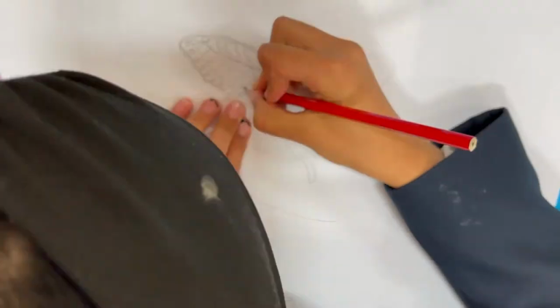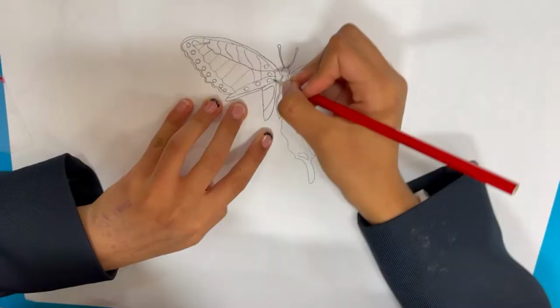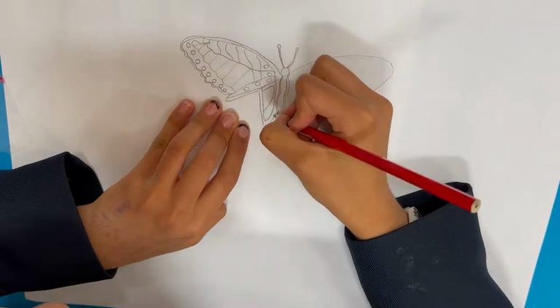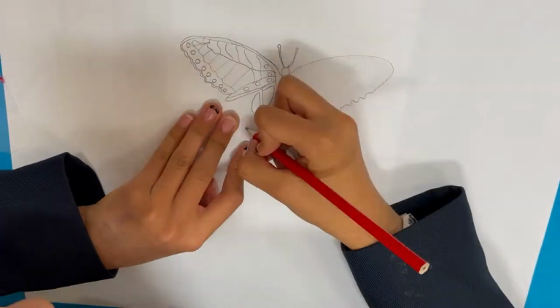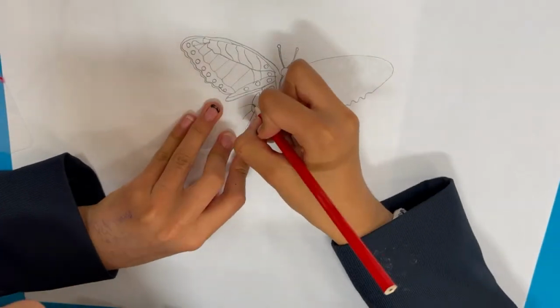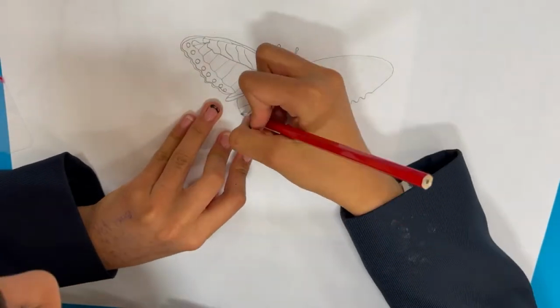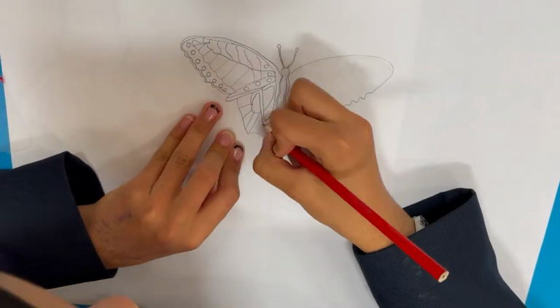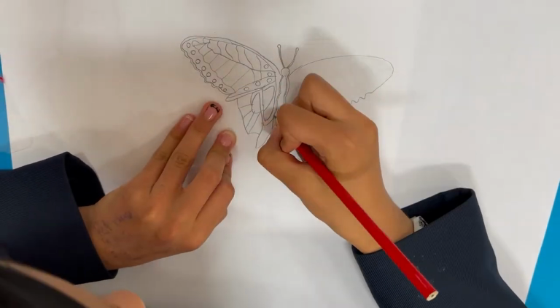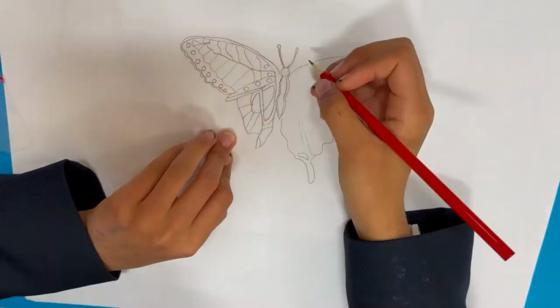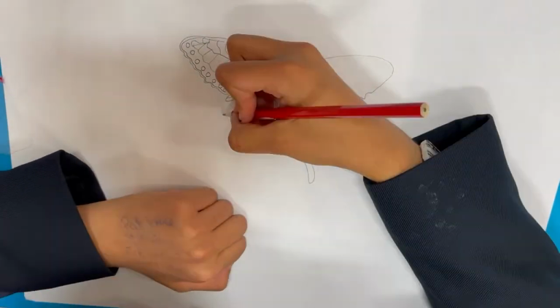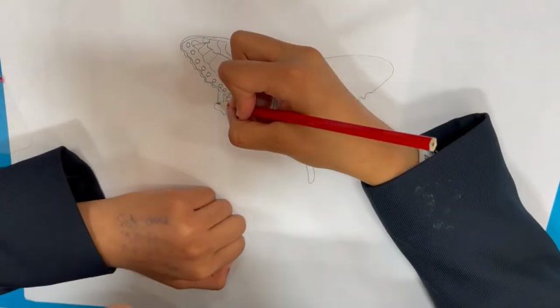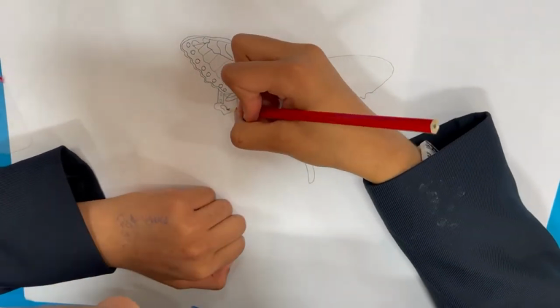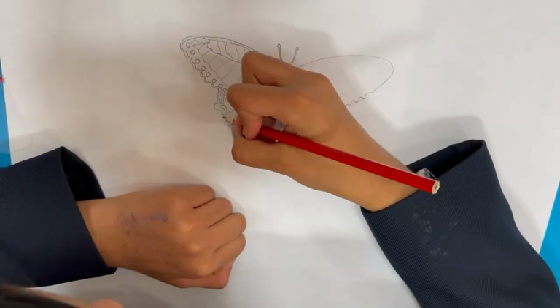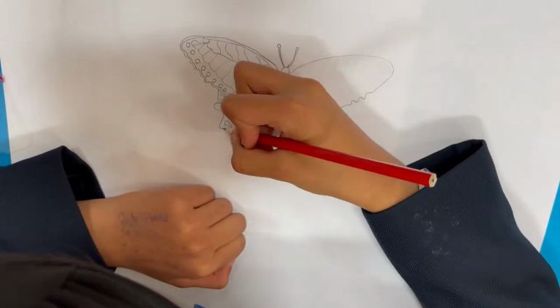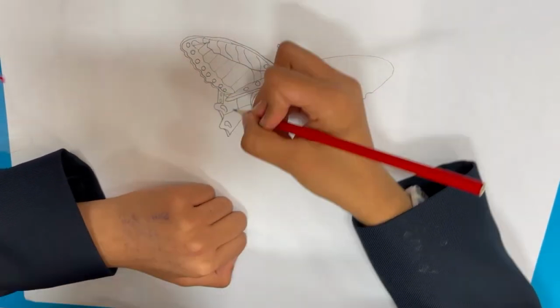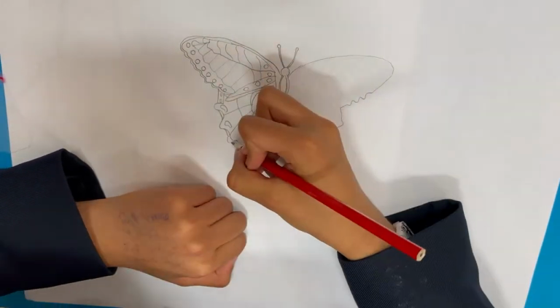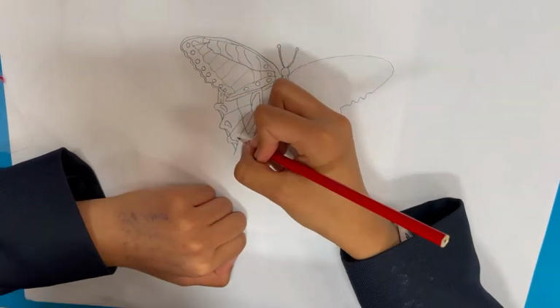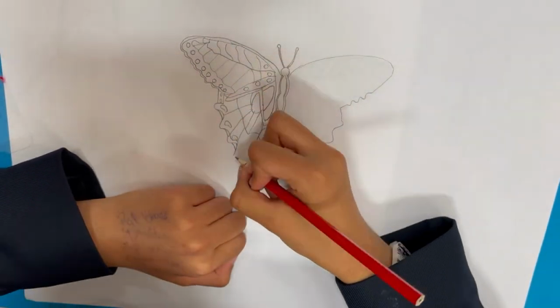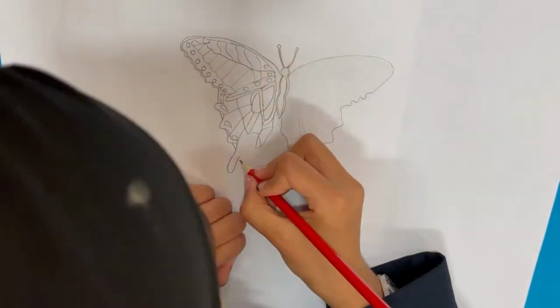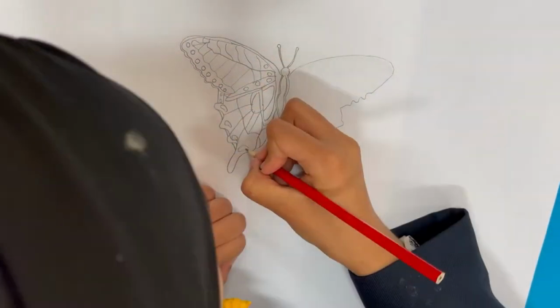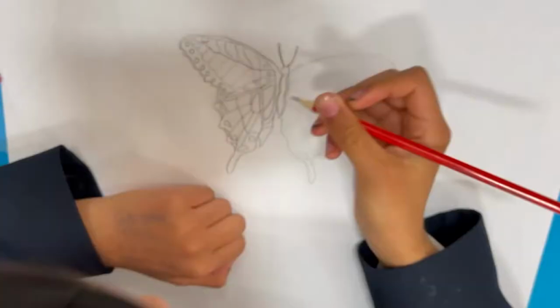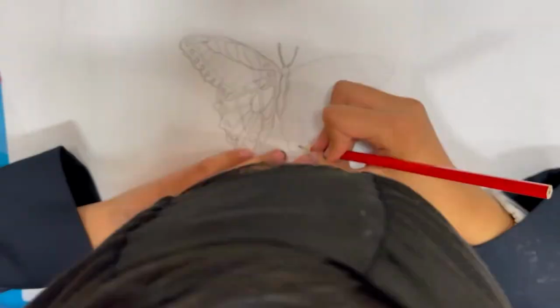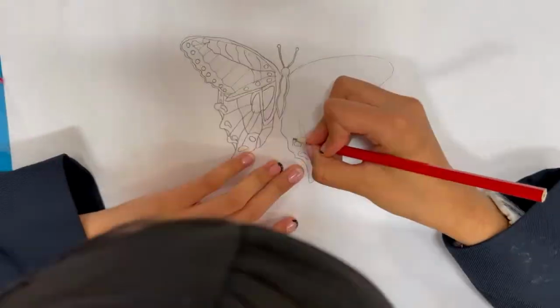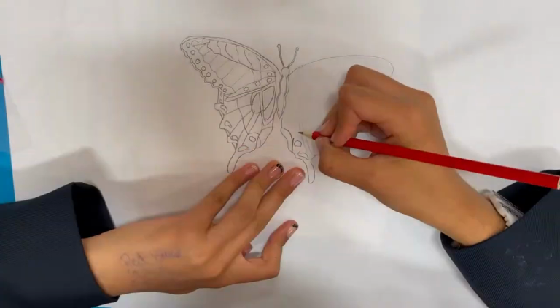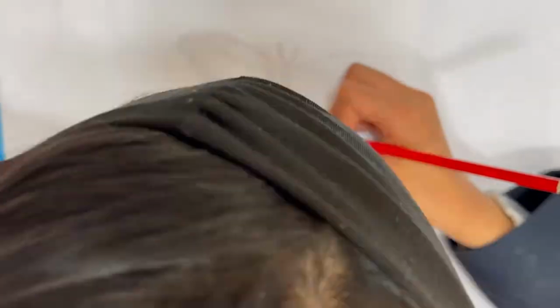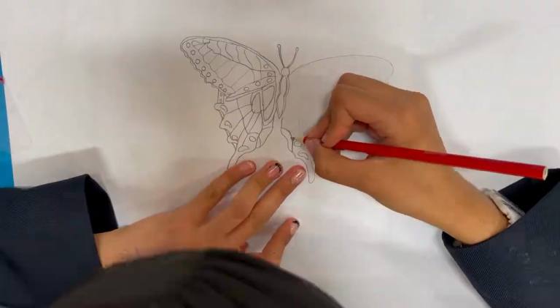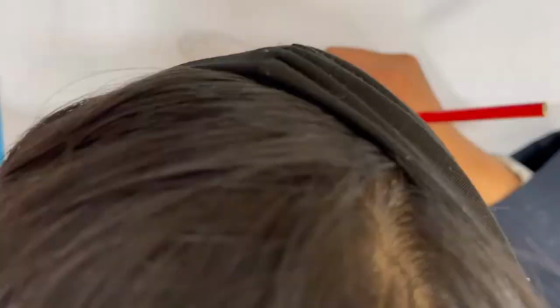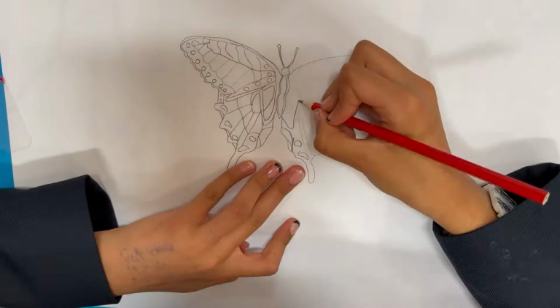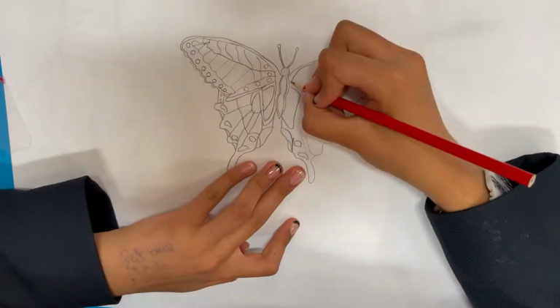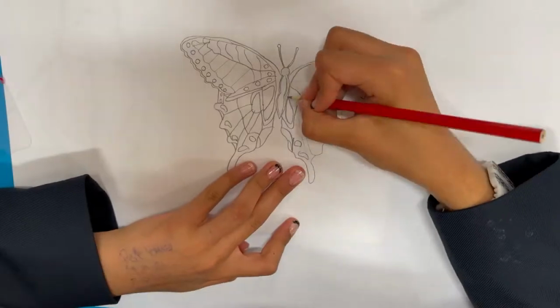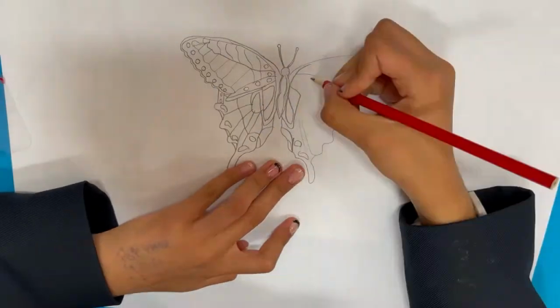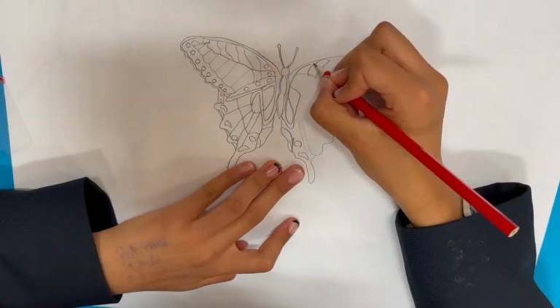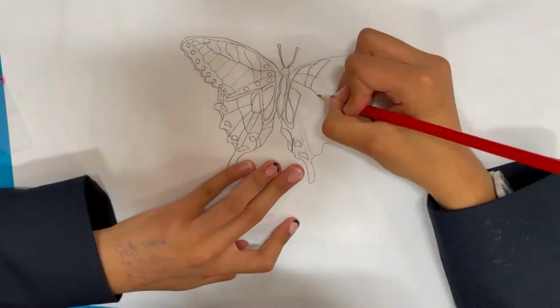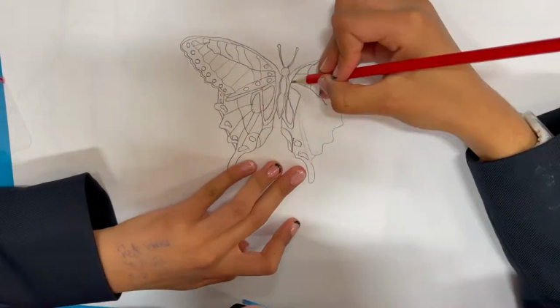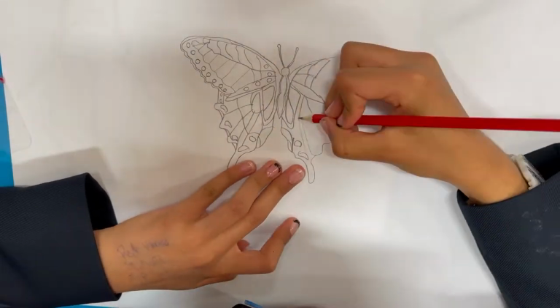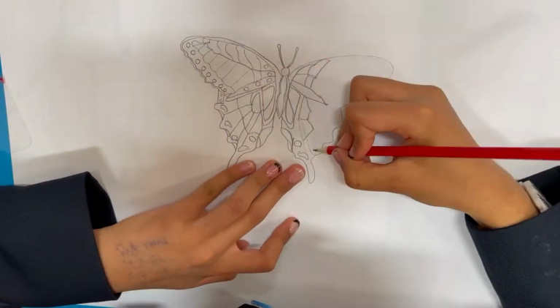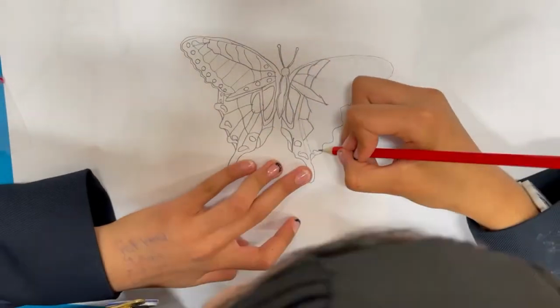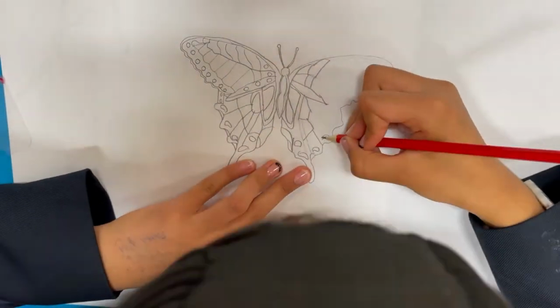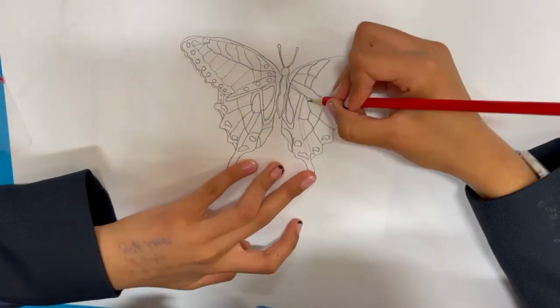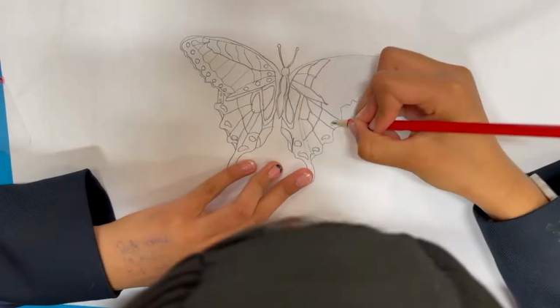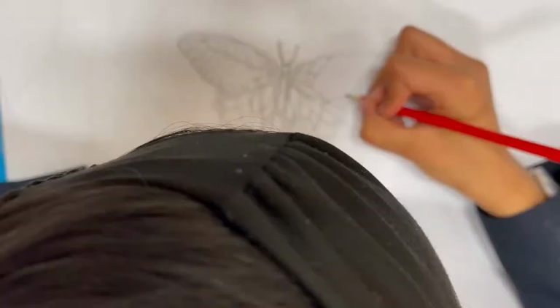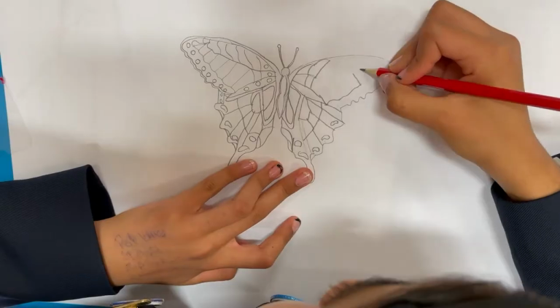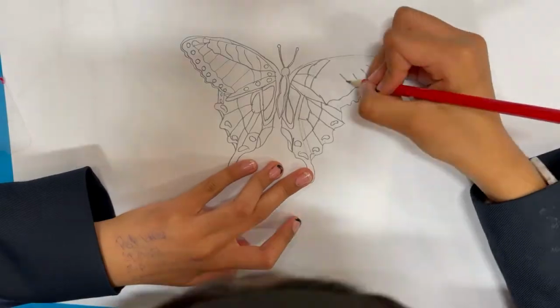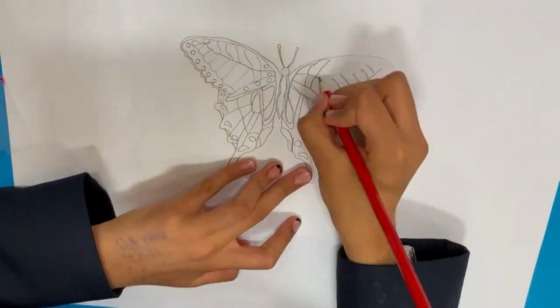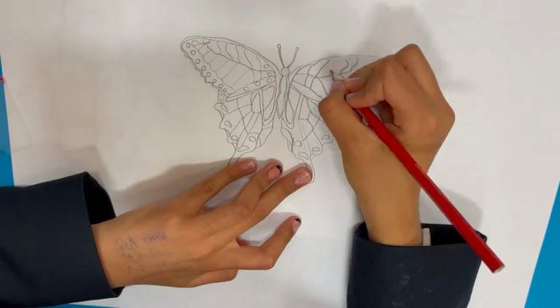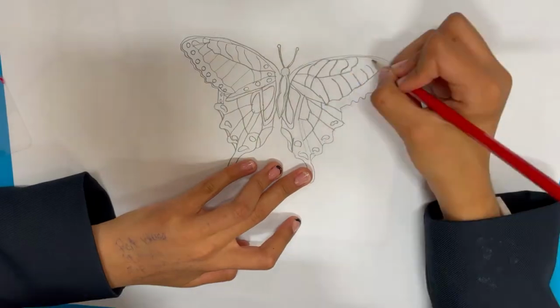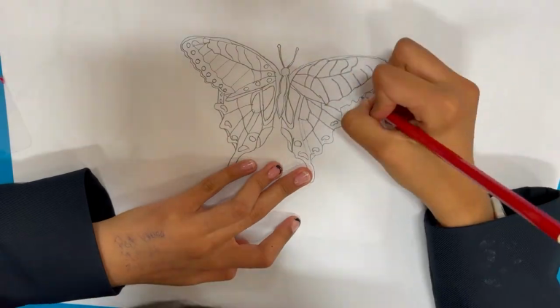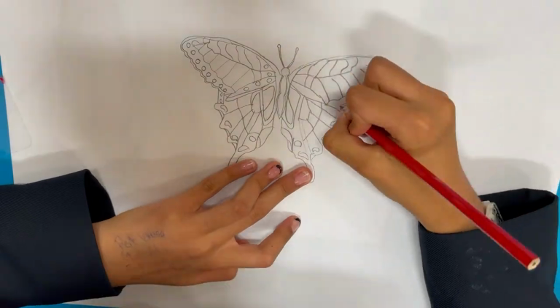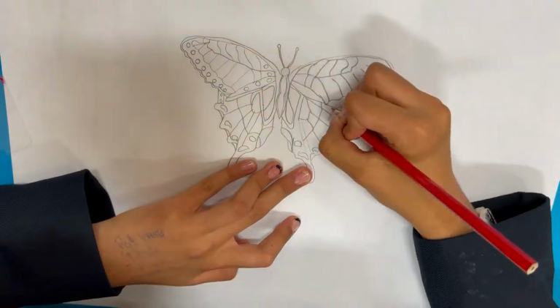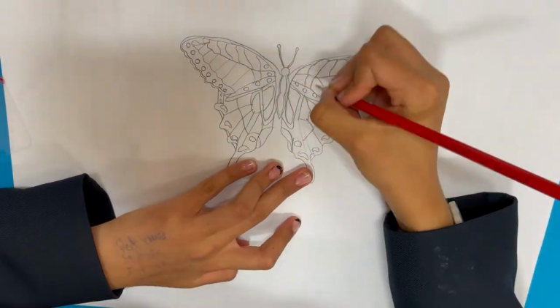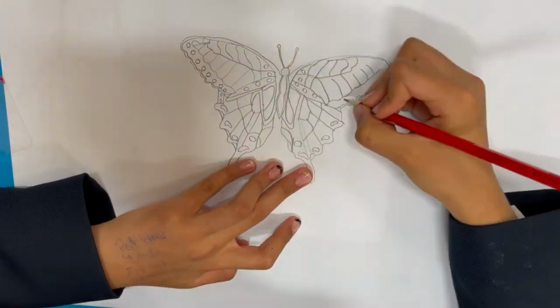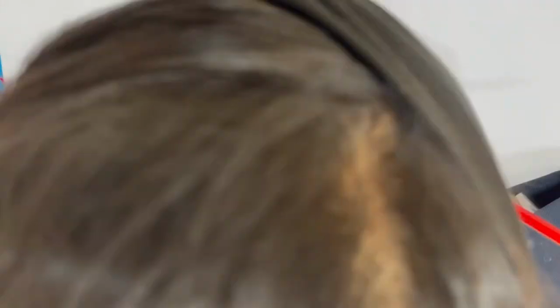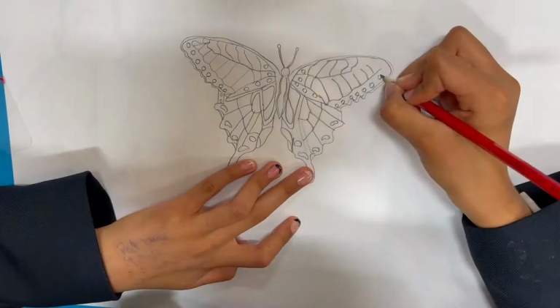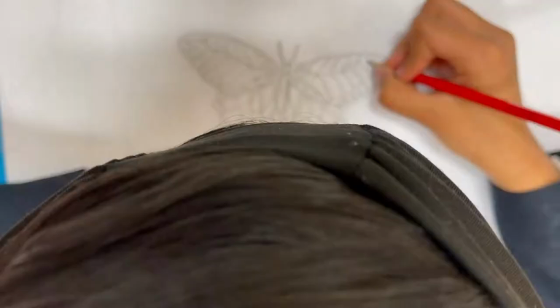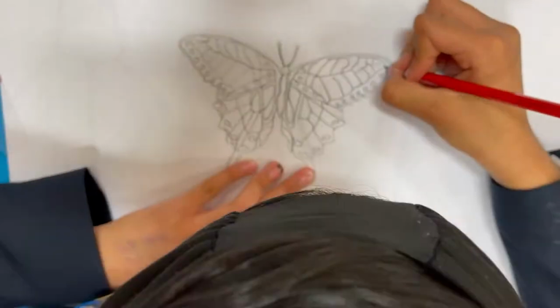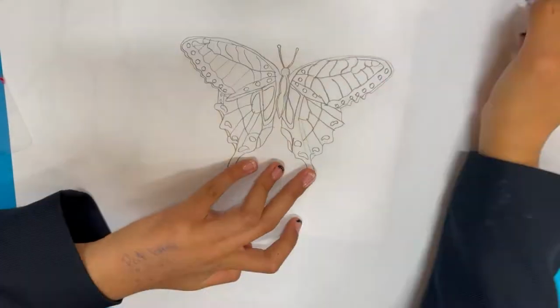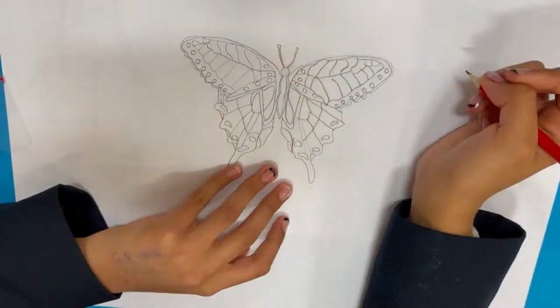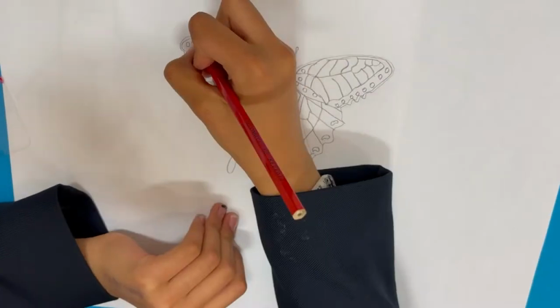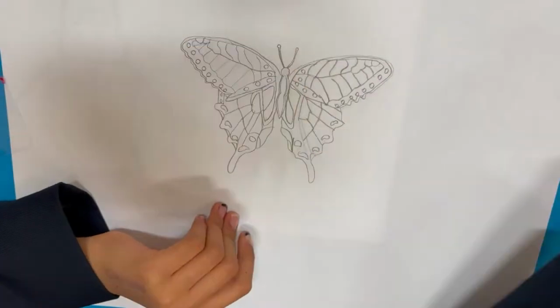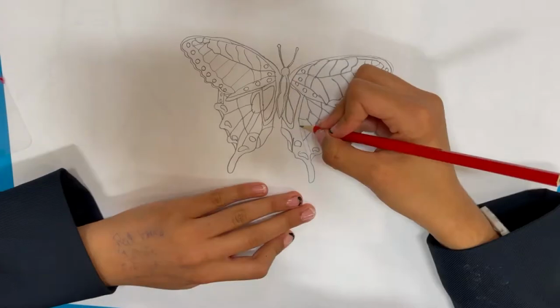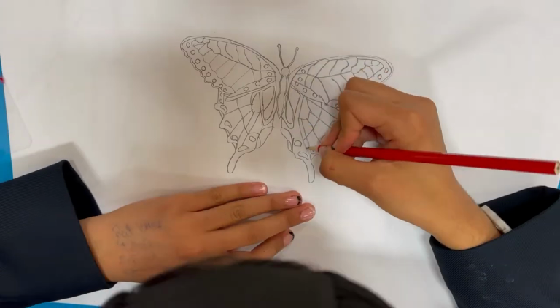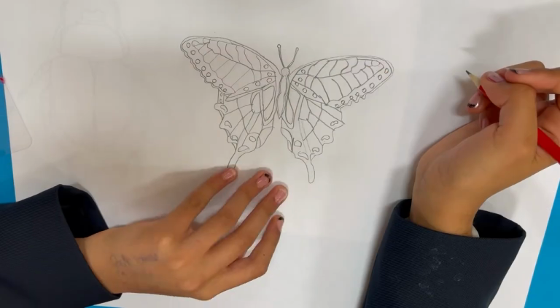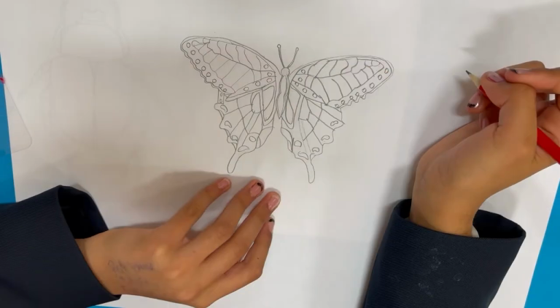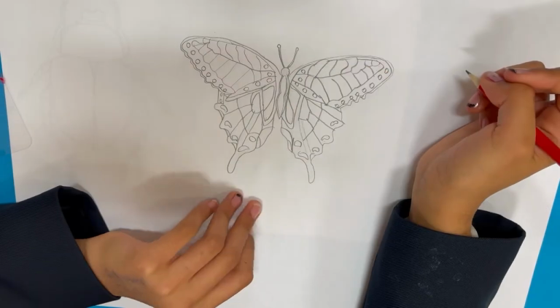He loves the patterns, colours and shapes of insects. He overcame a phobia of insects to develop his work.